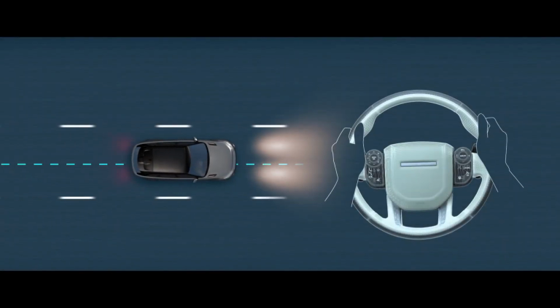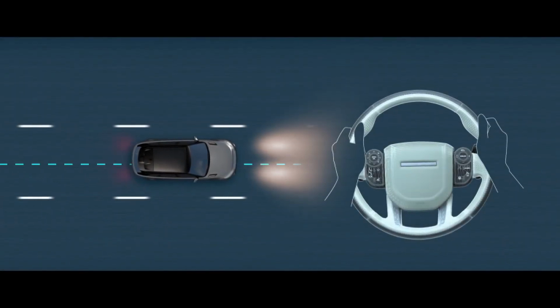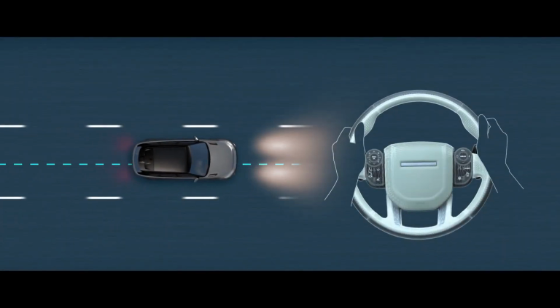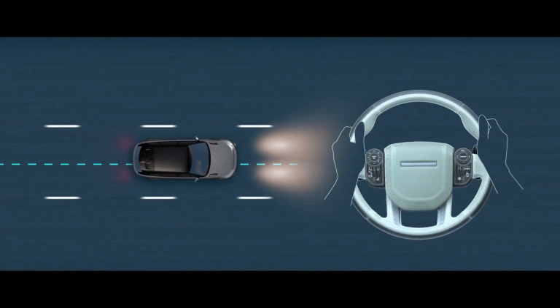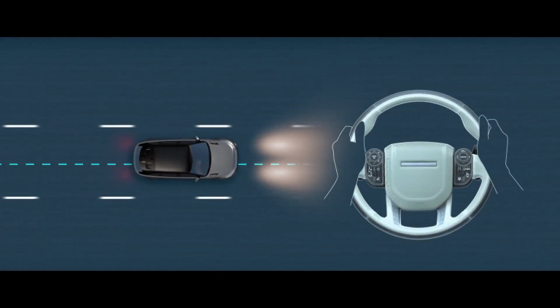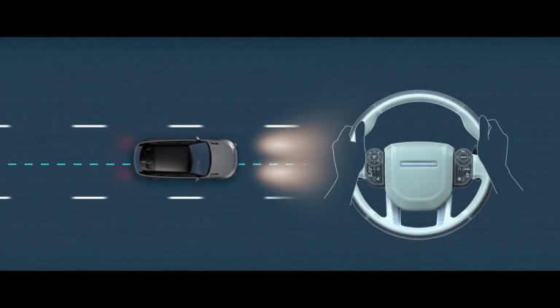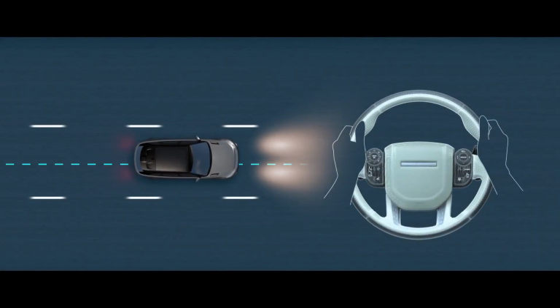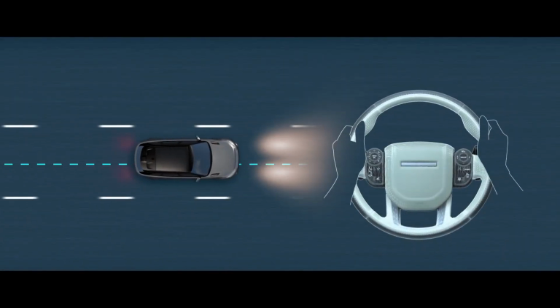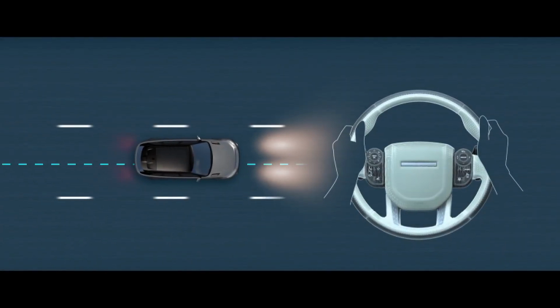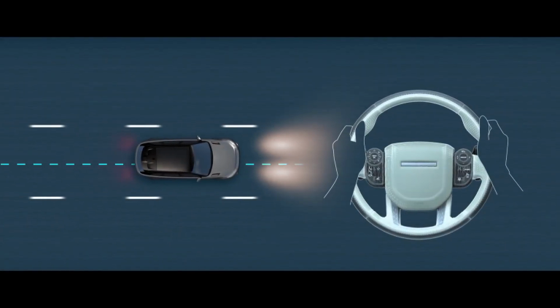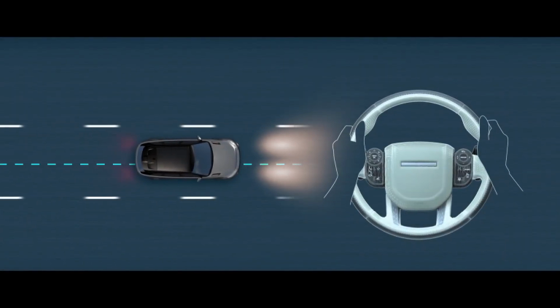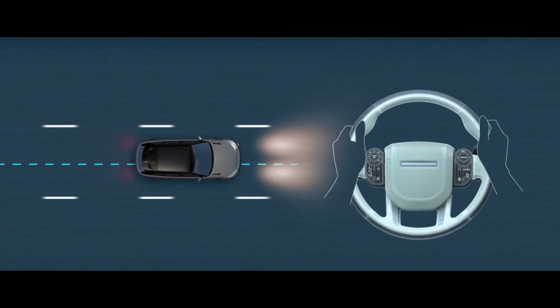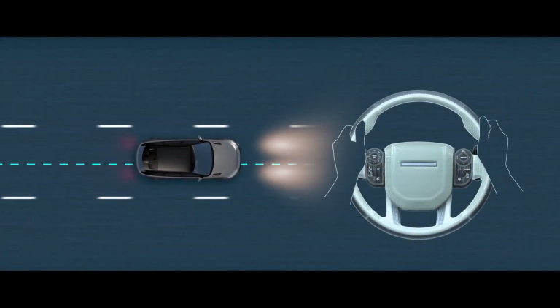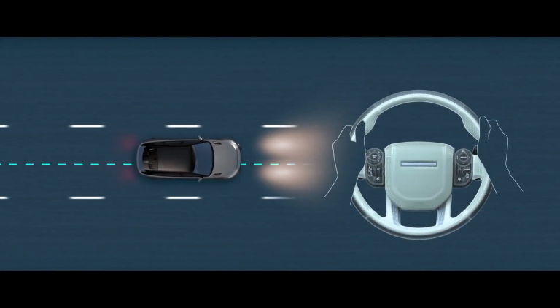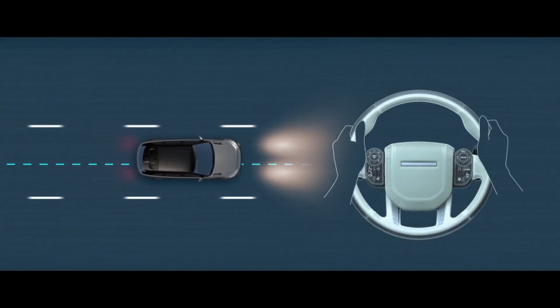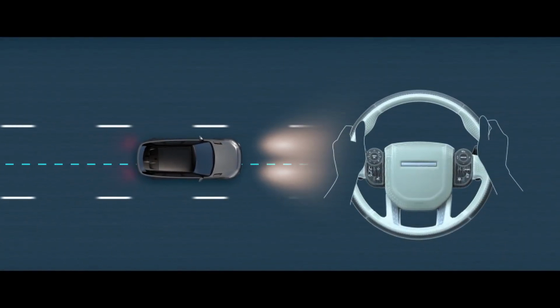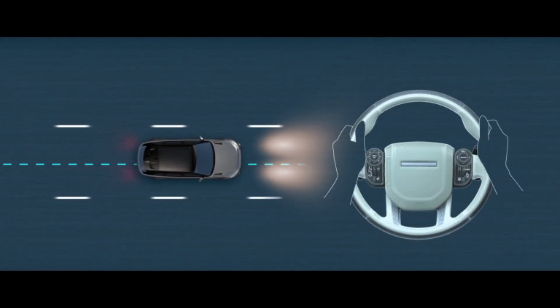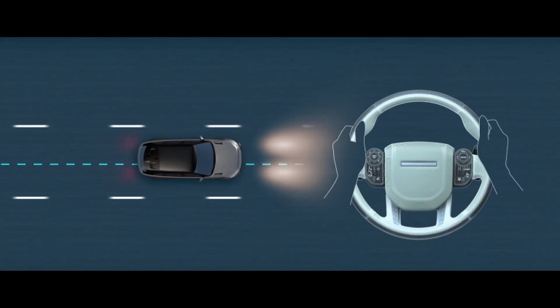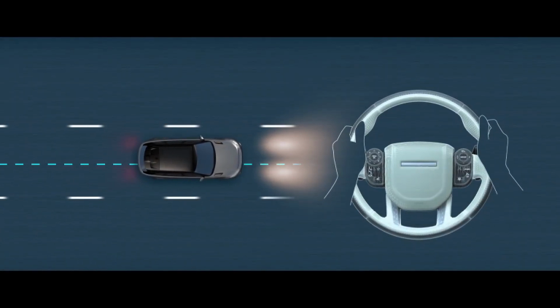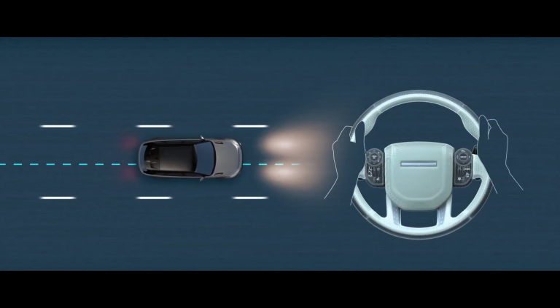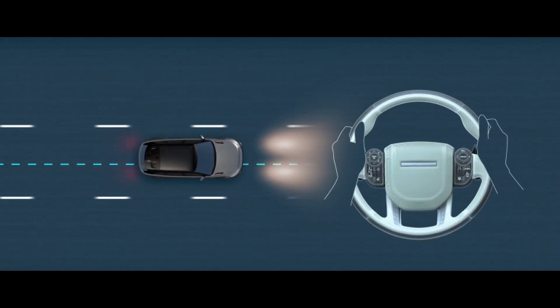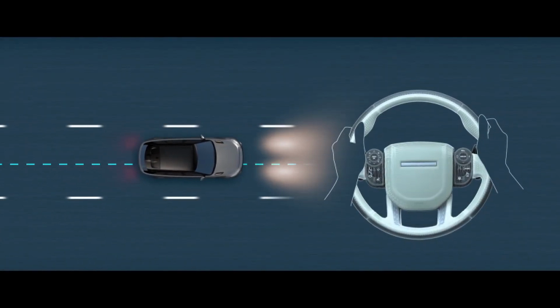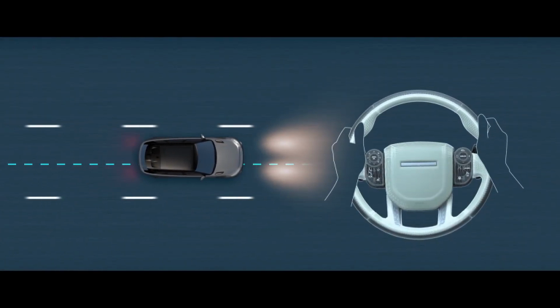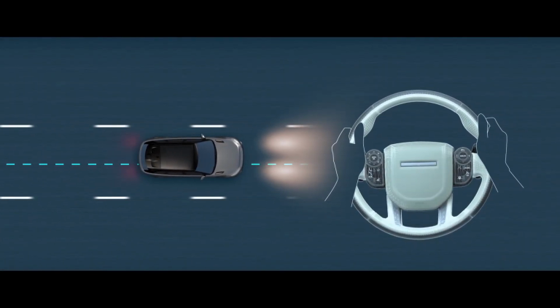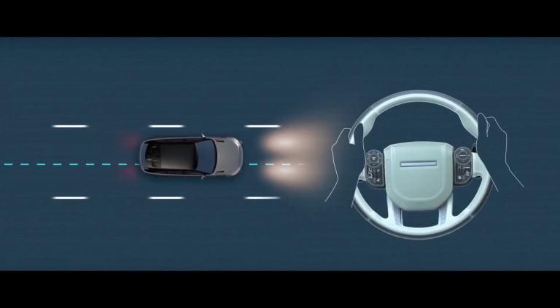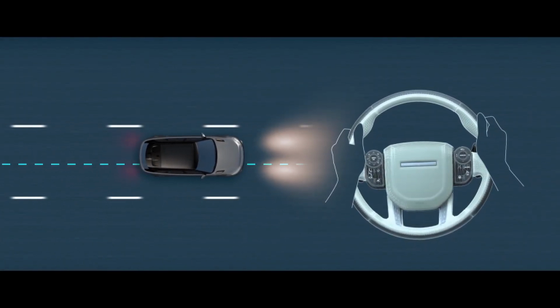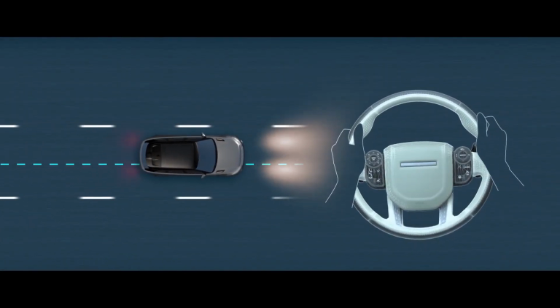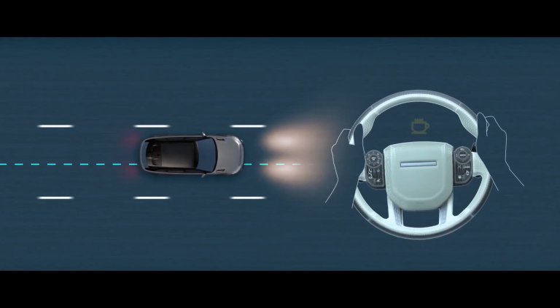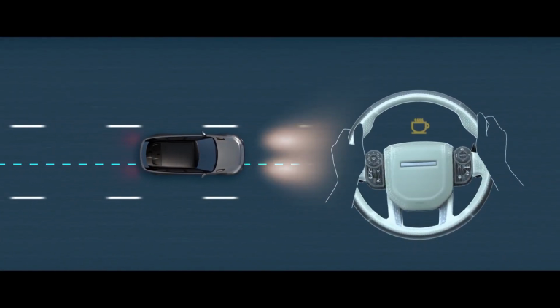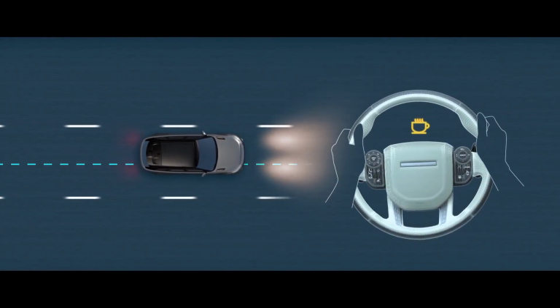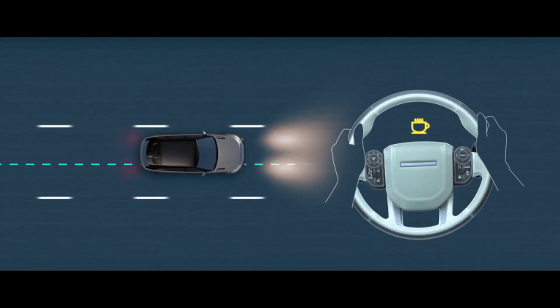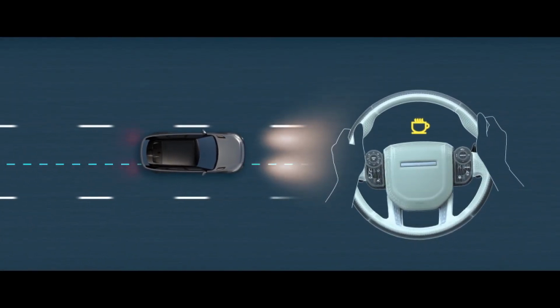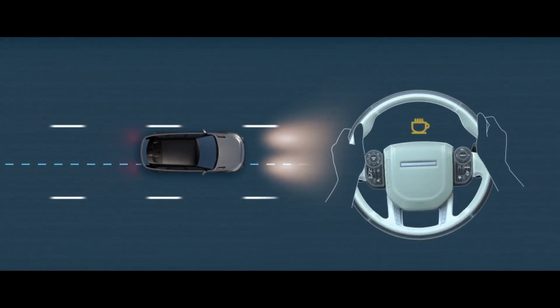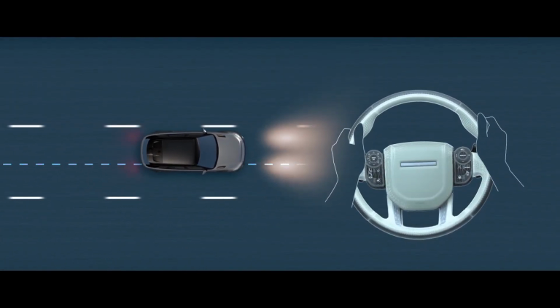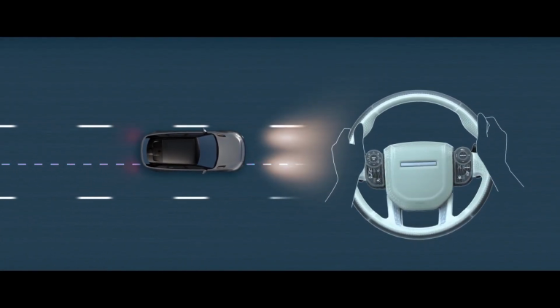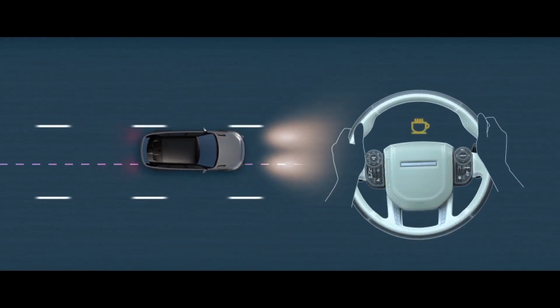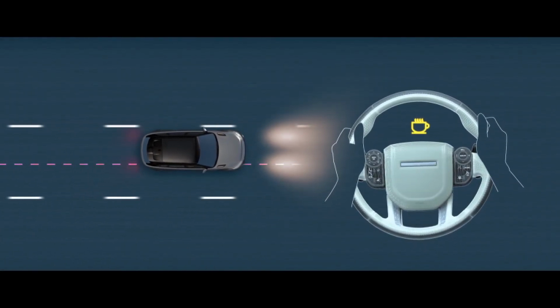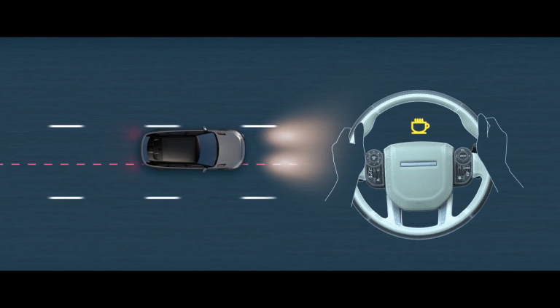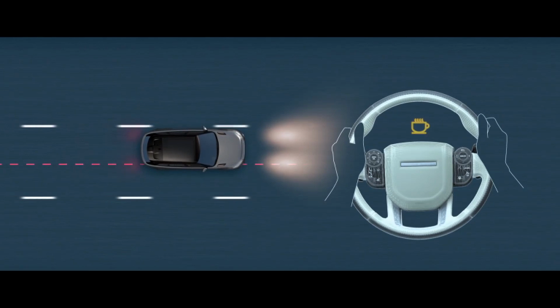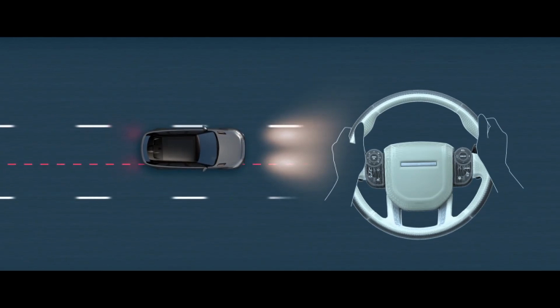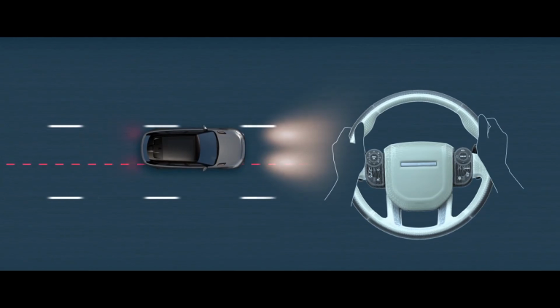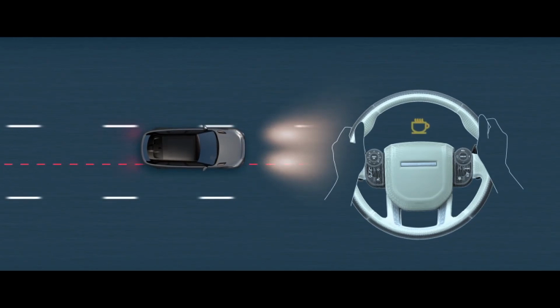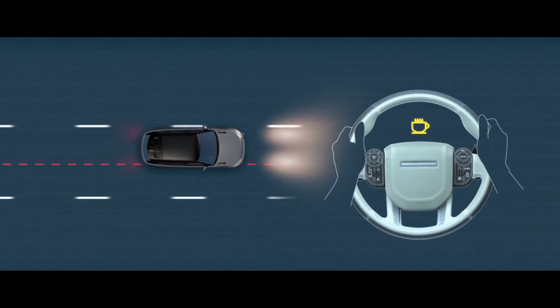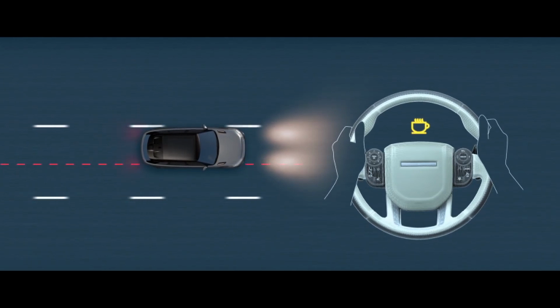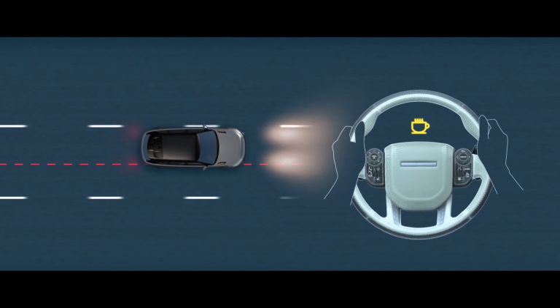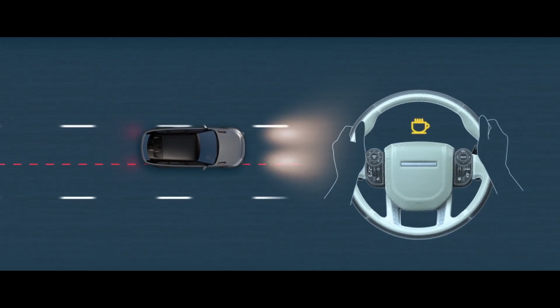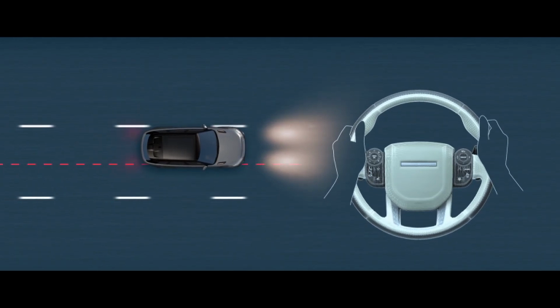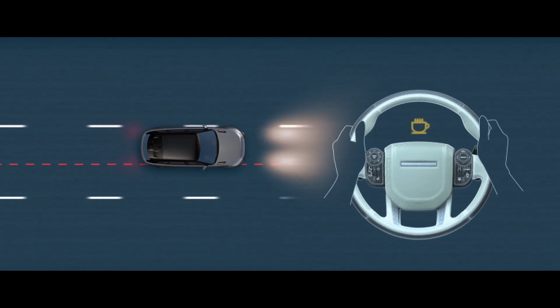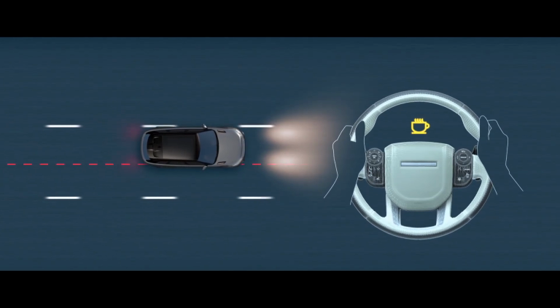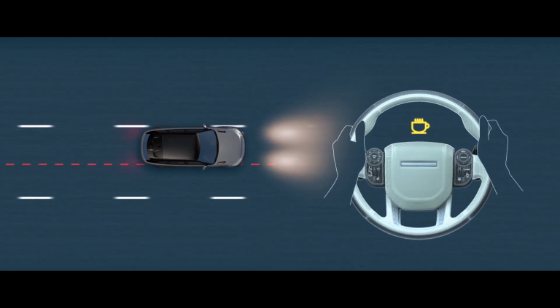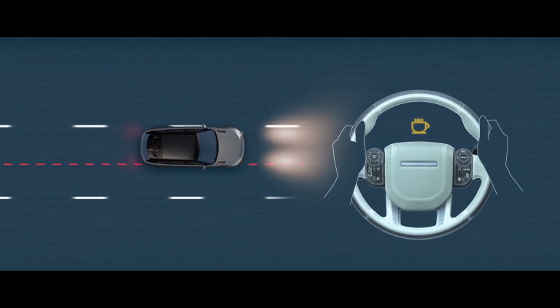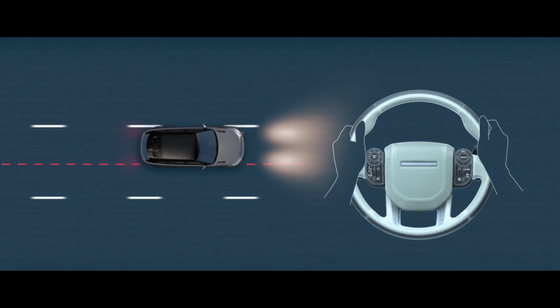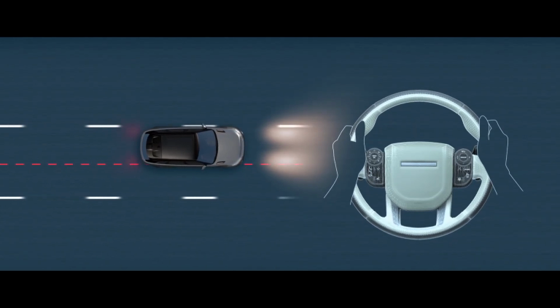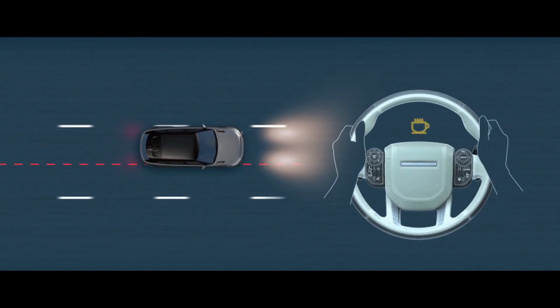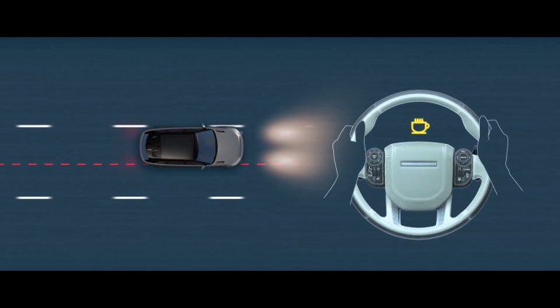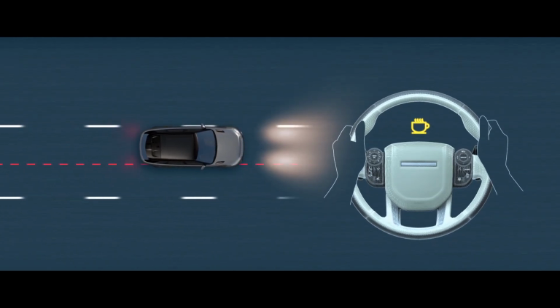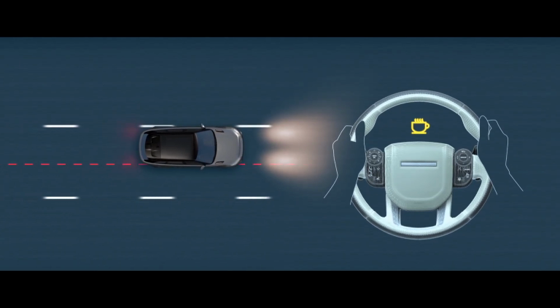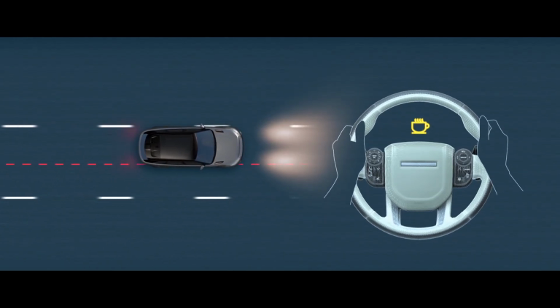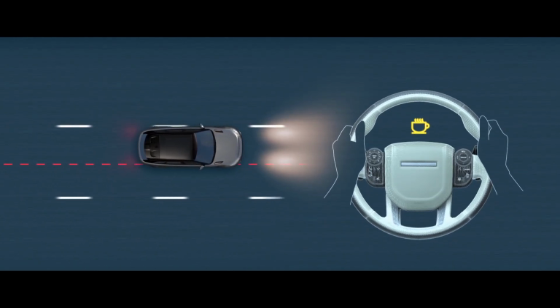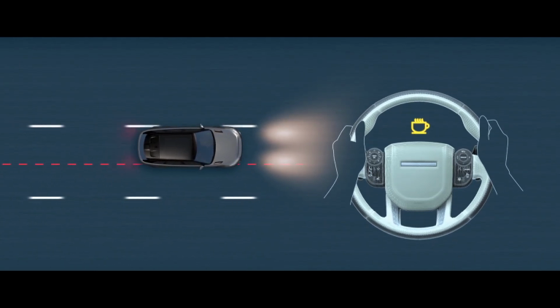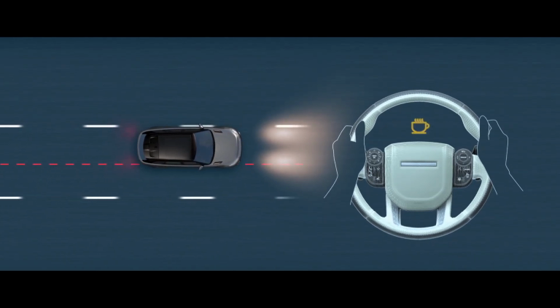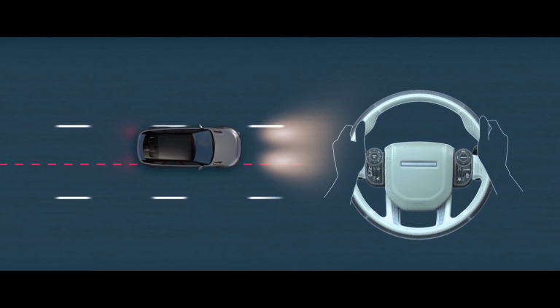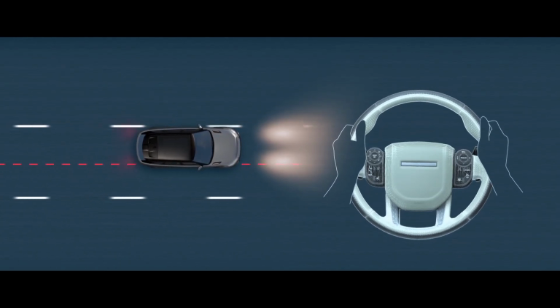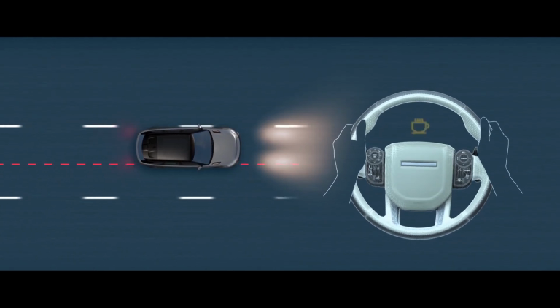Driver Condition Monitor detects when the driver shows signs of drowsiness, giving a warning when you need to take a break.